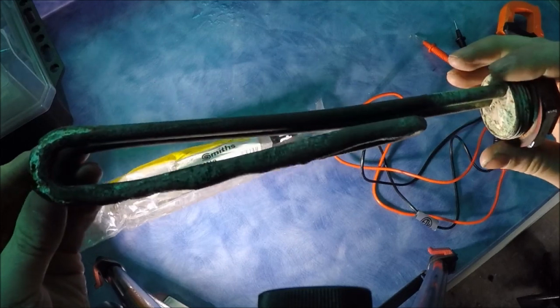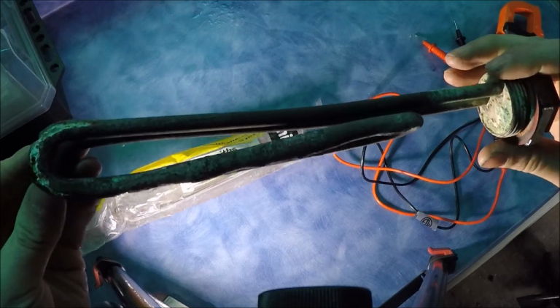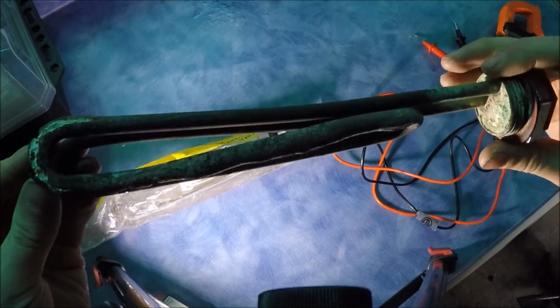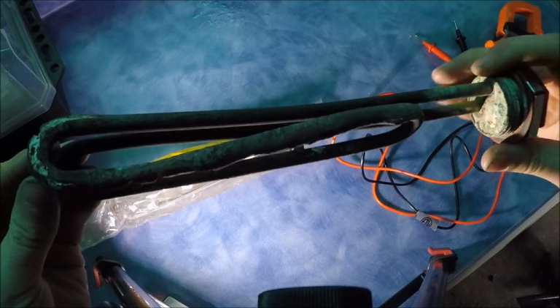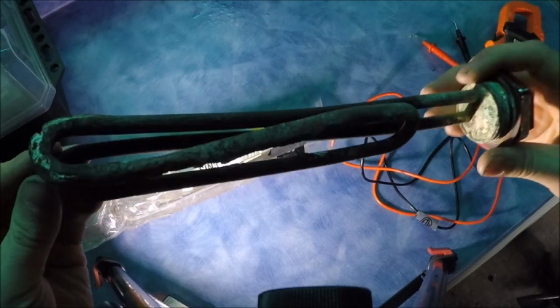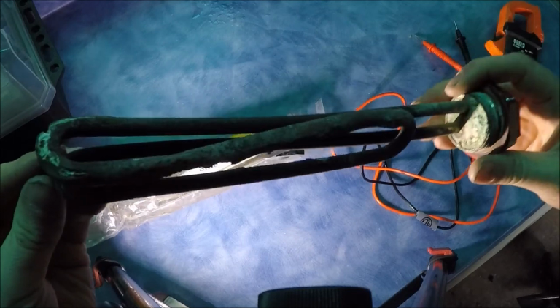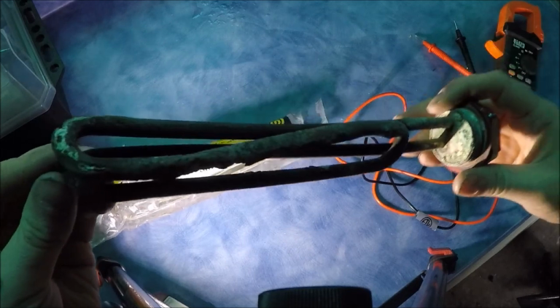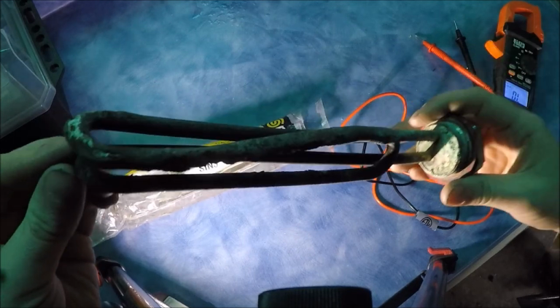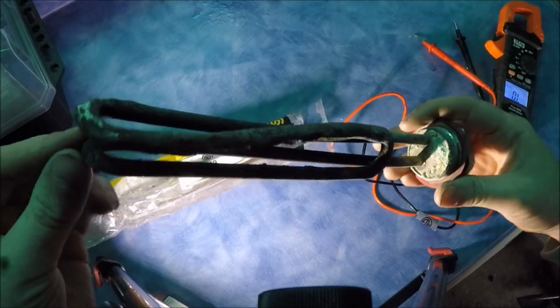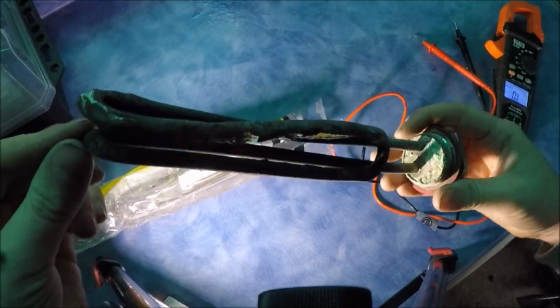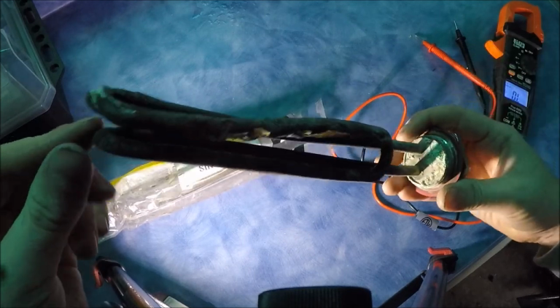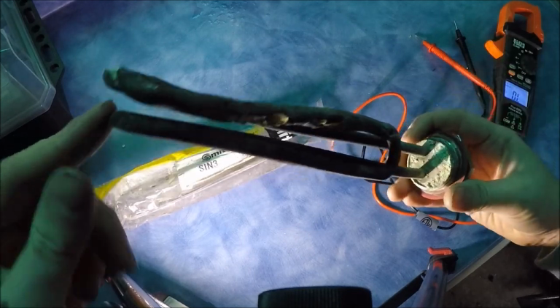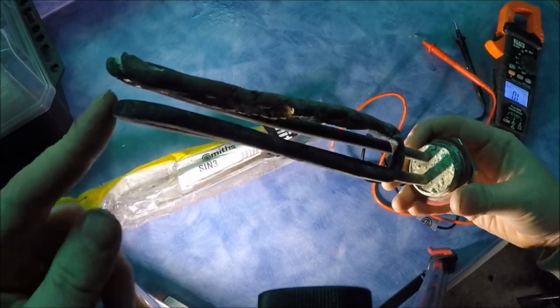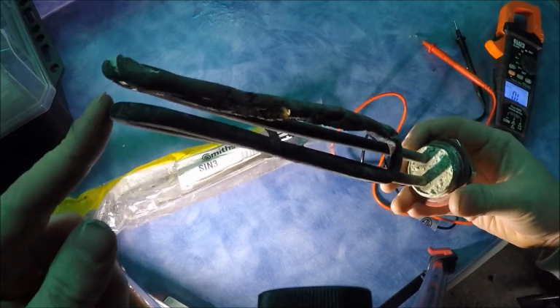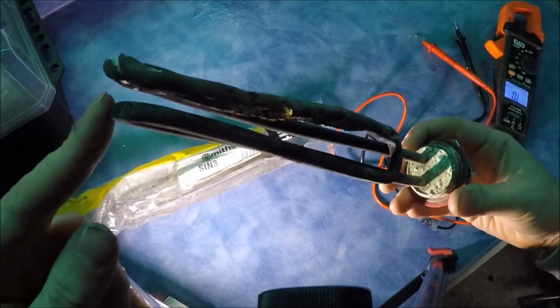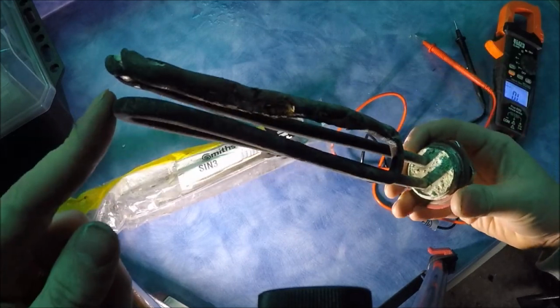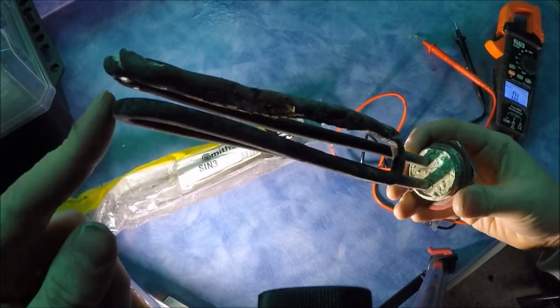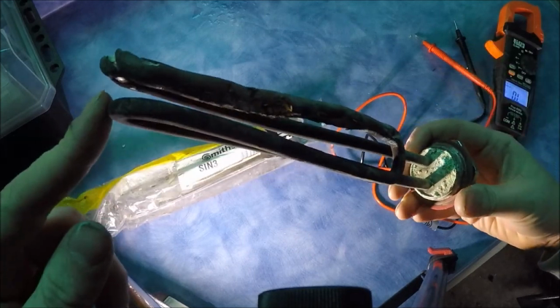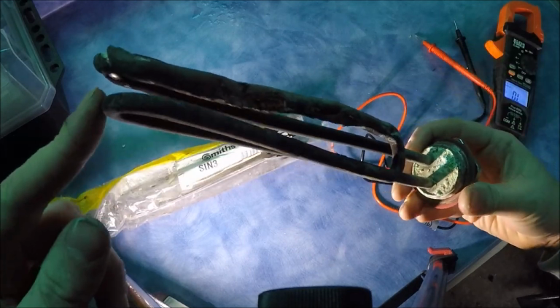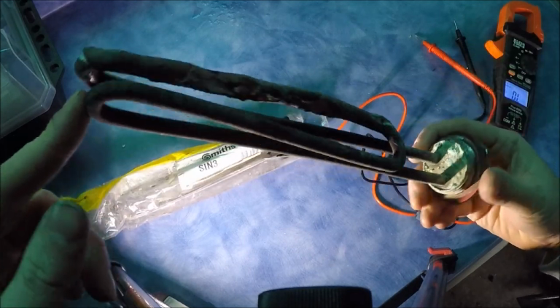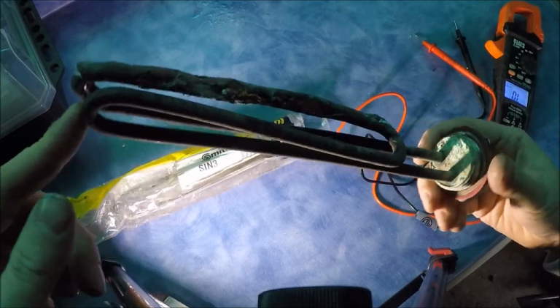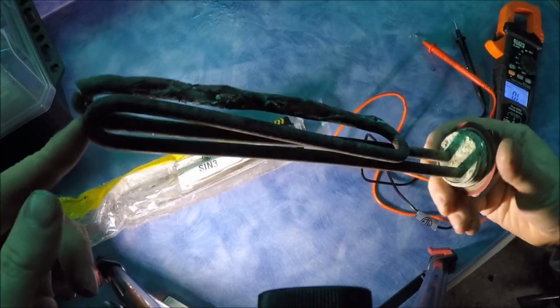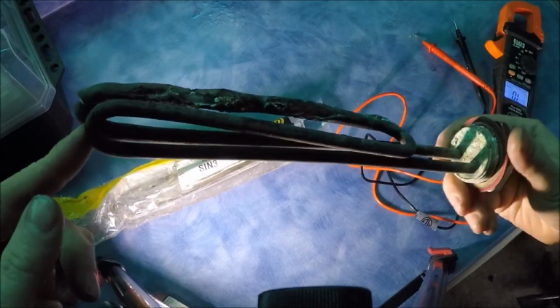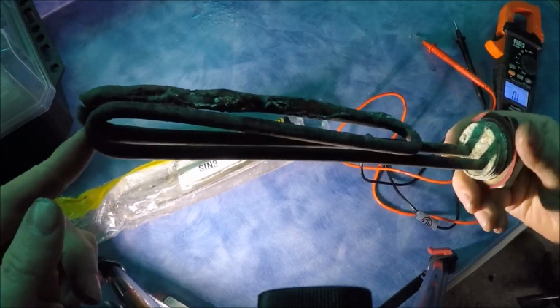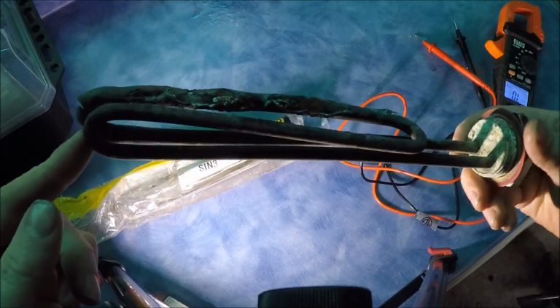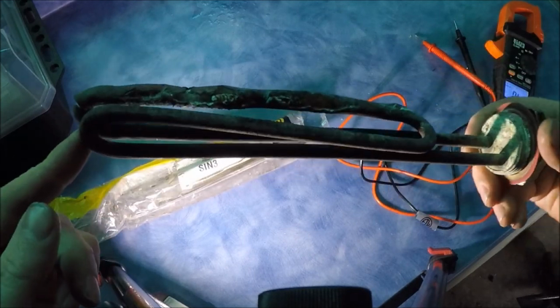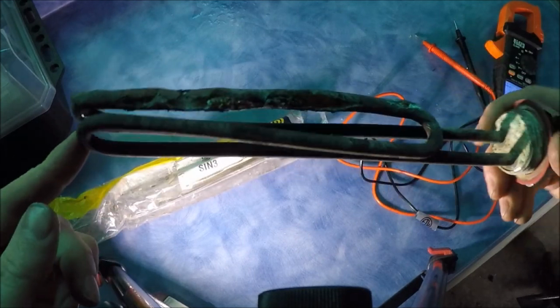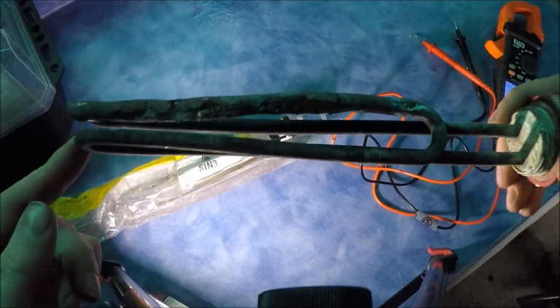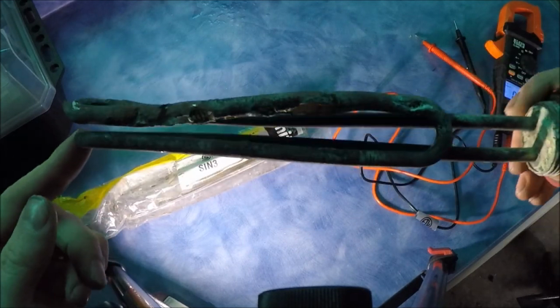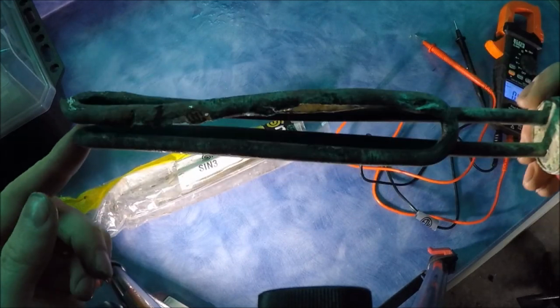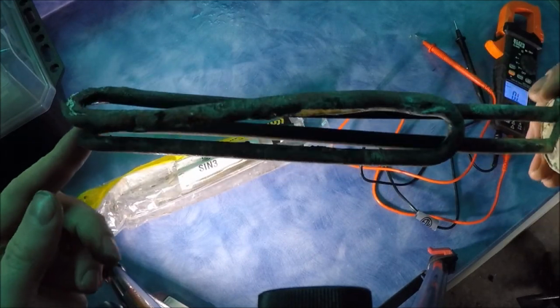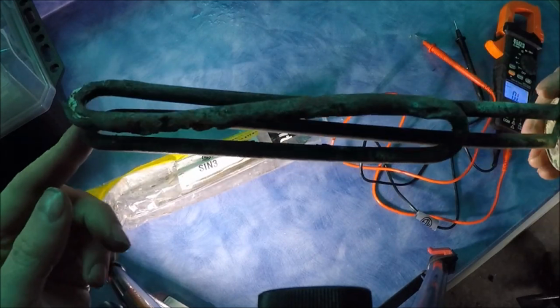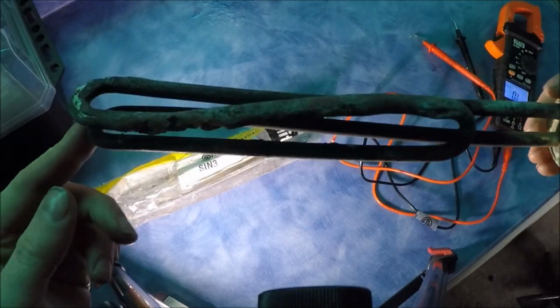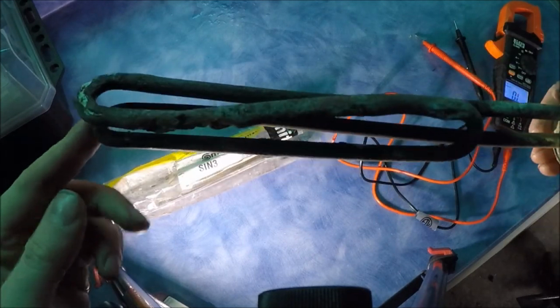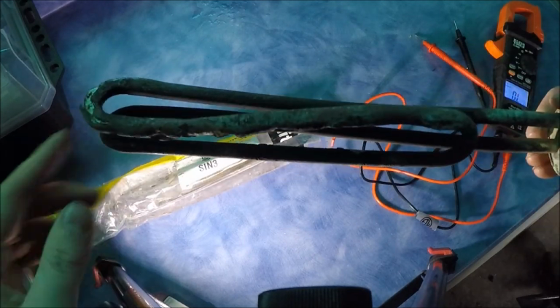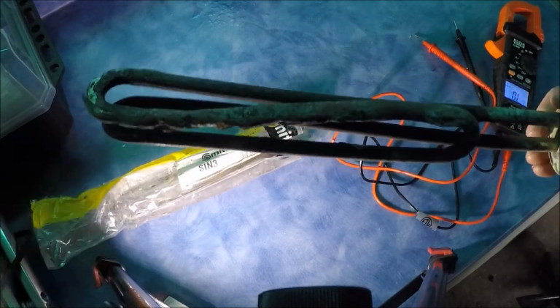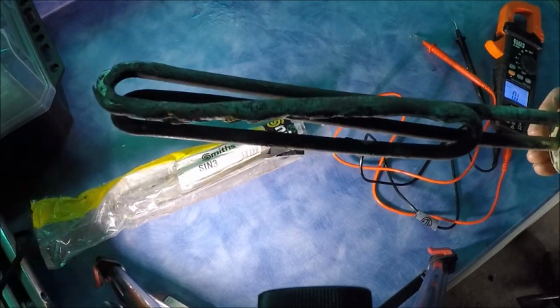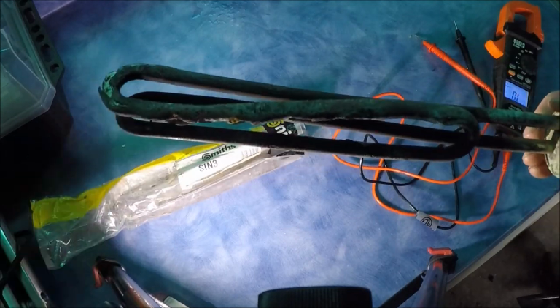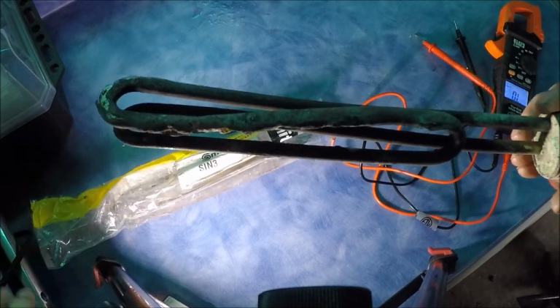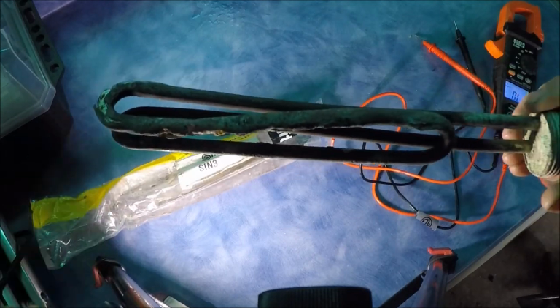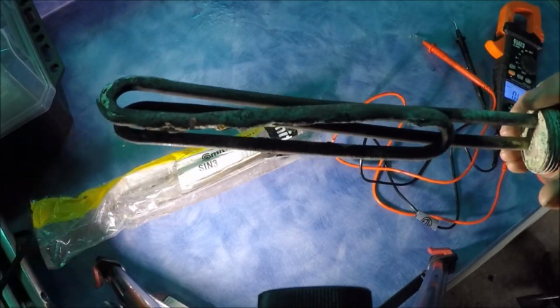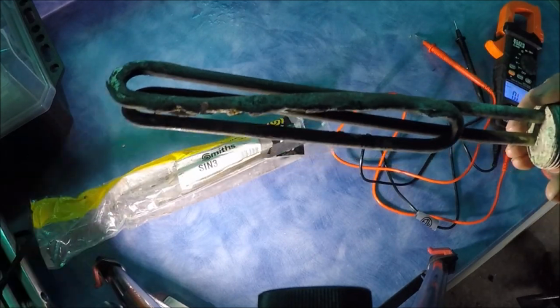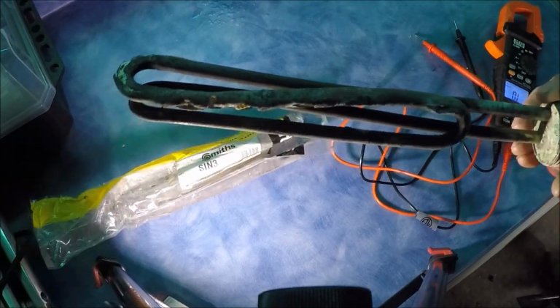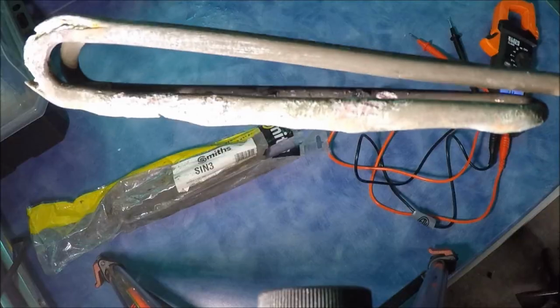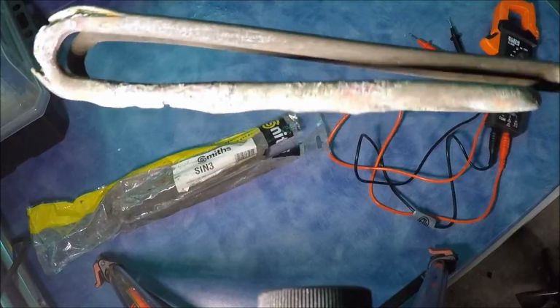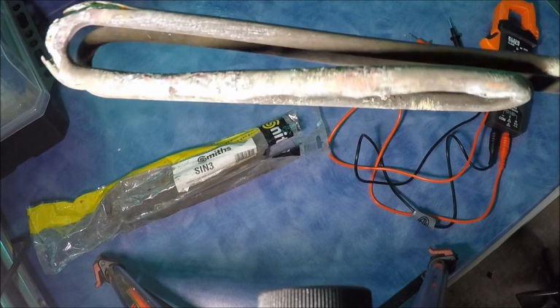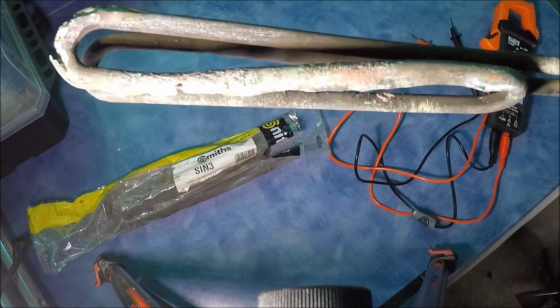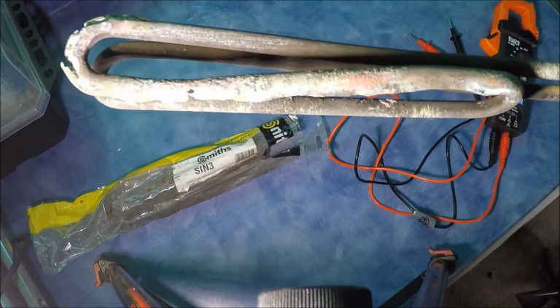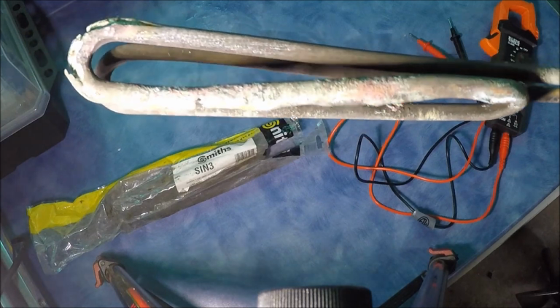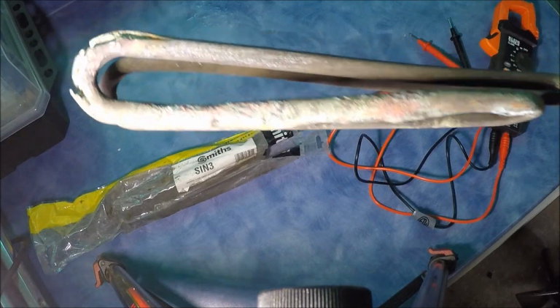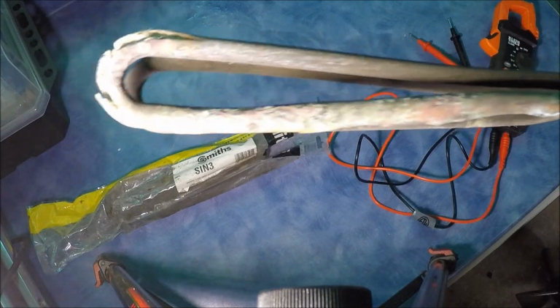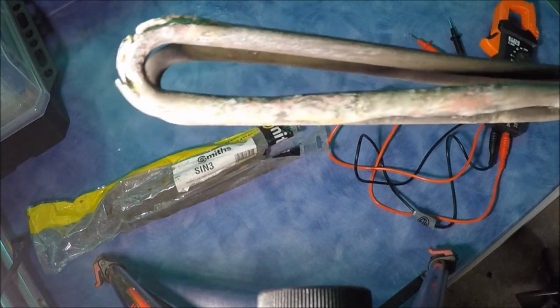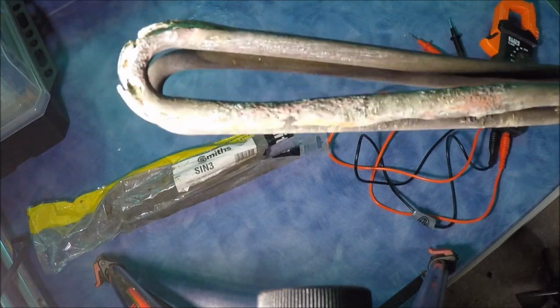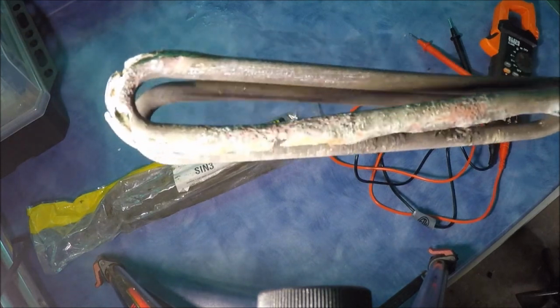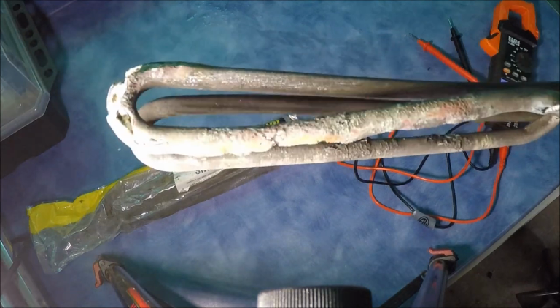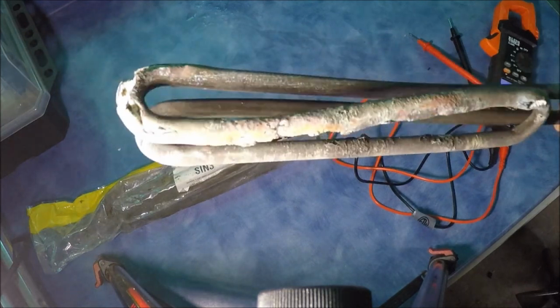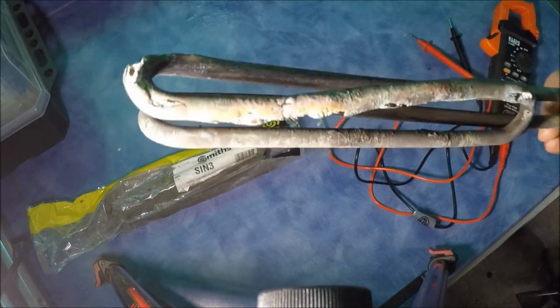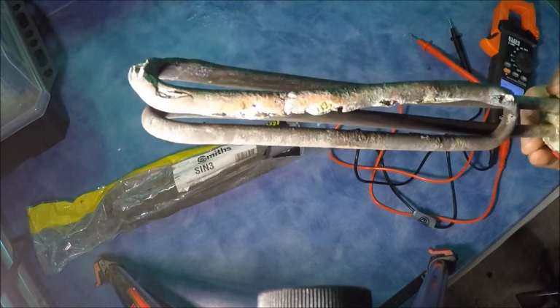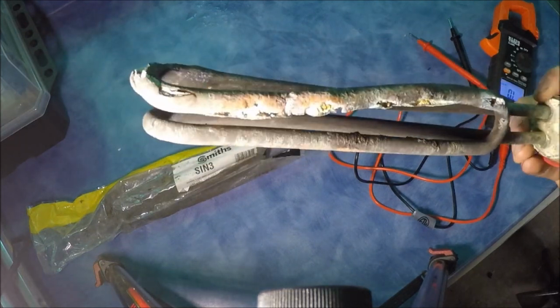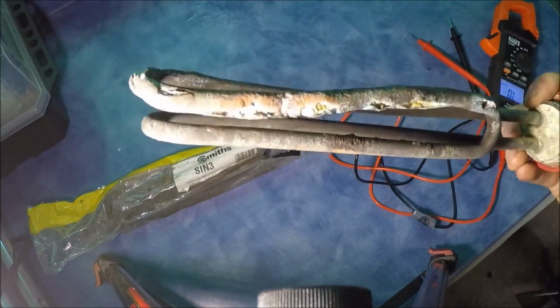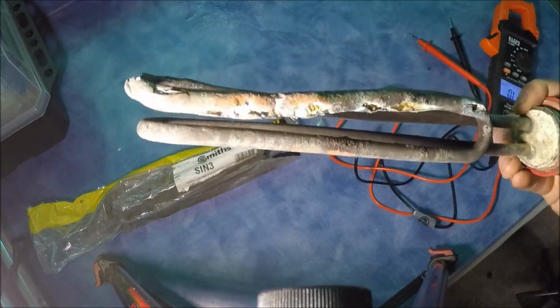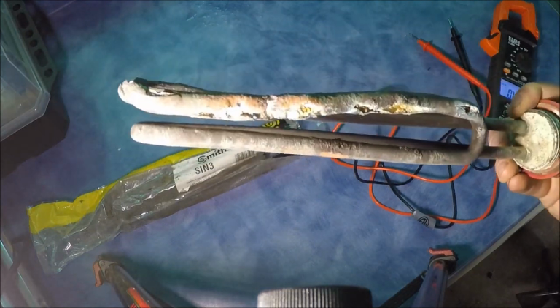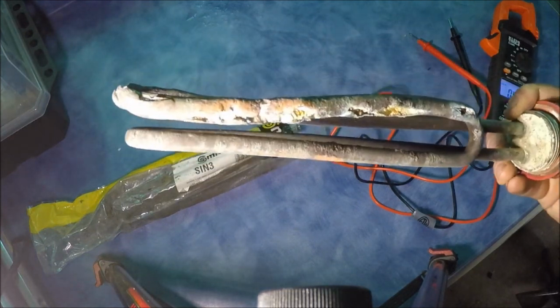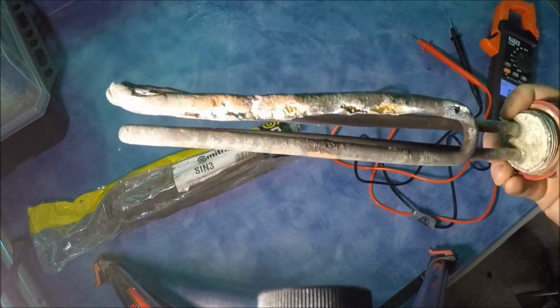Once the element is replaced and you pull it out of the cylinder, you can most of the time visually see the damage. You can see how damaged this one is.